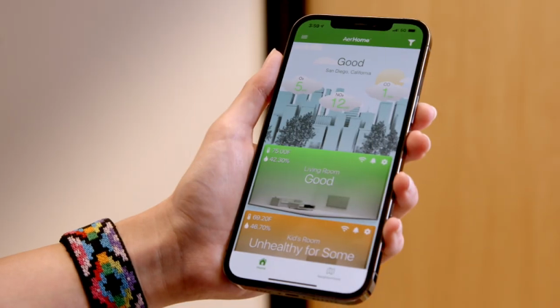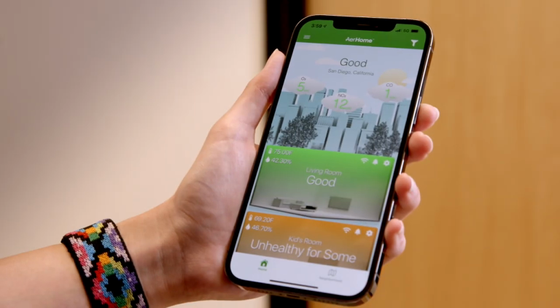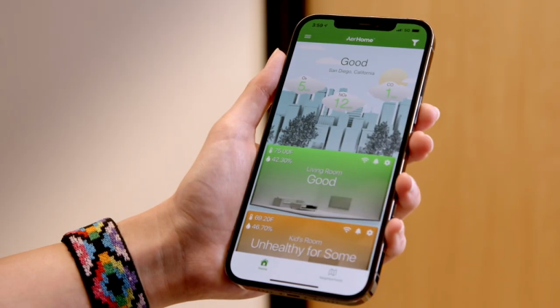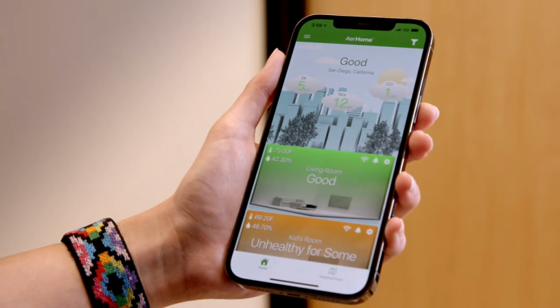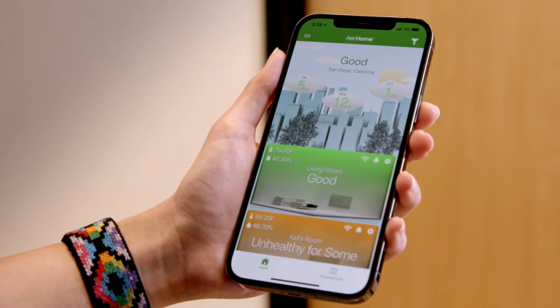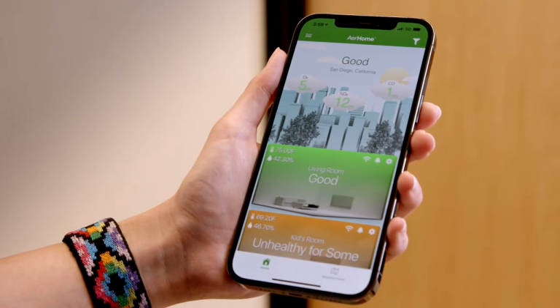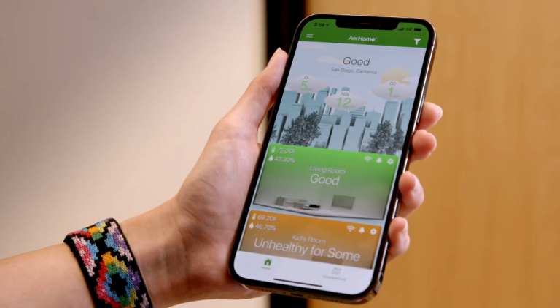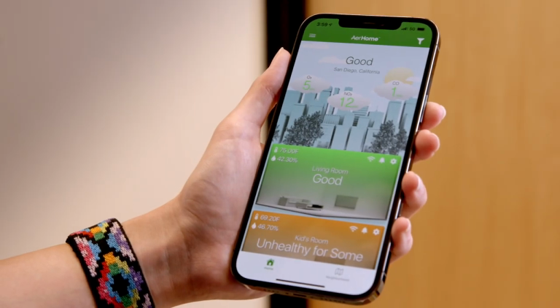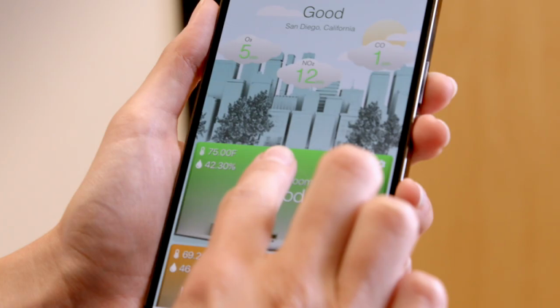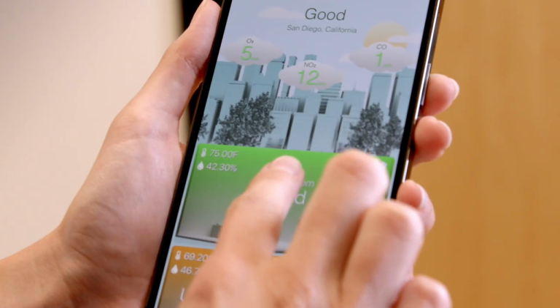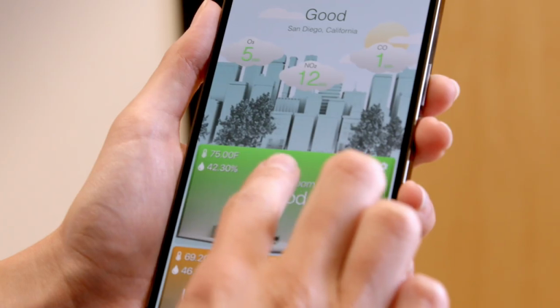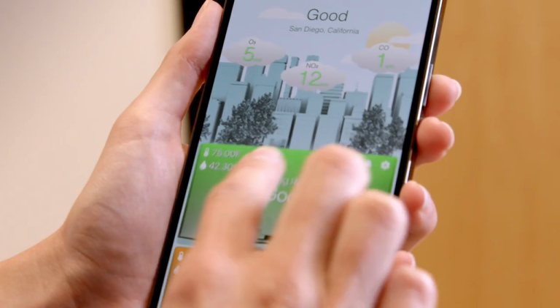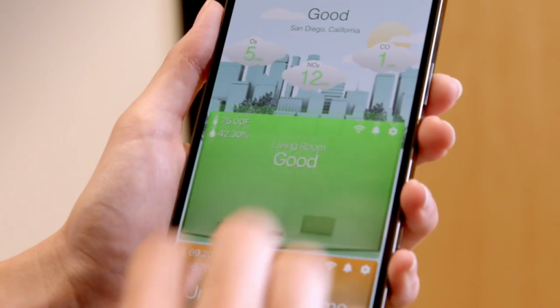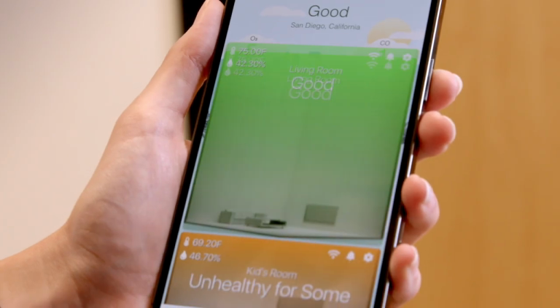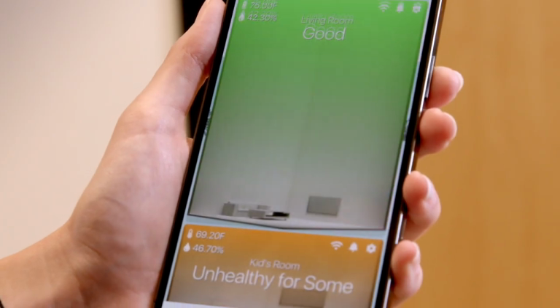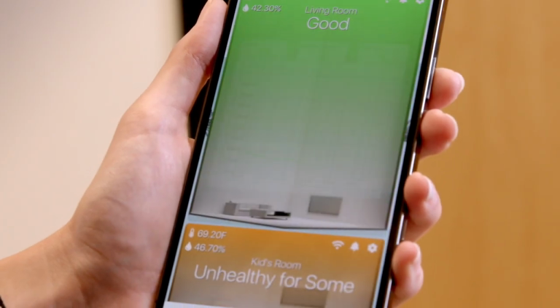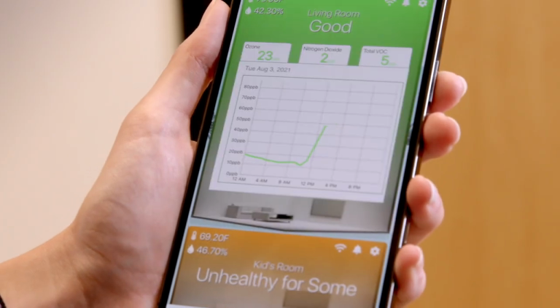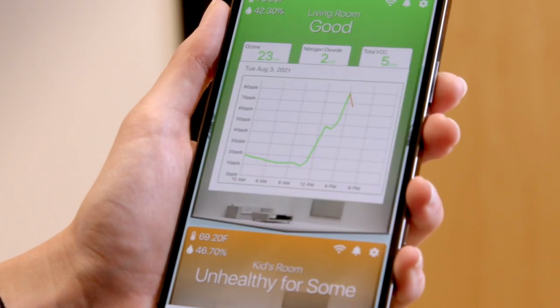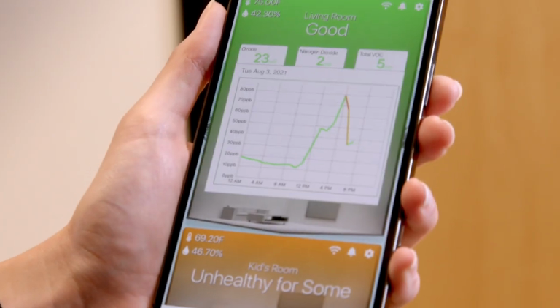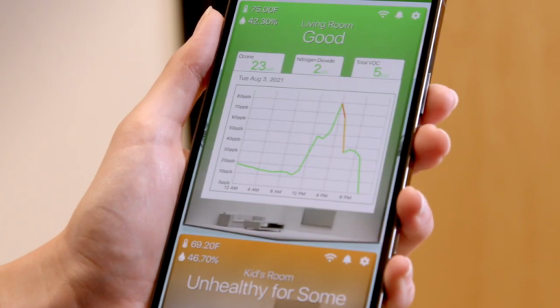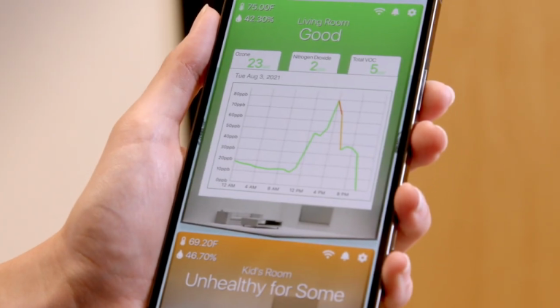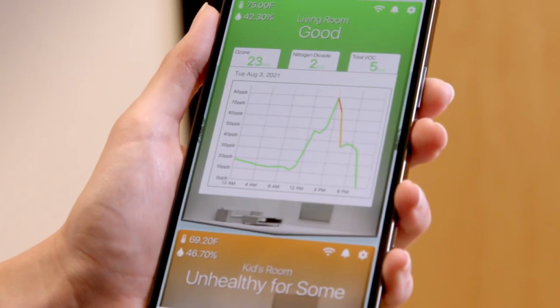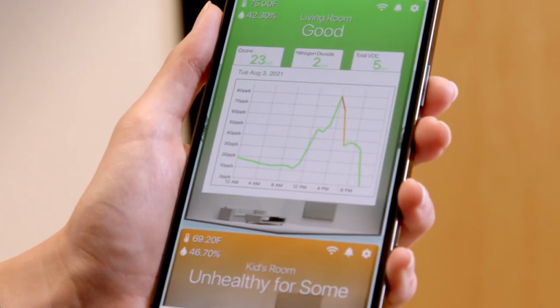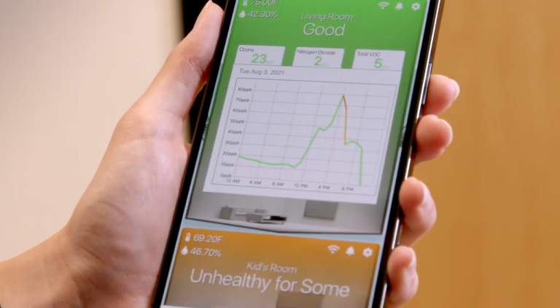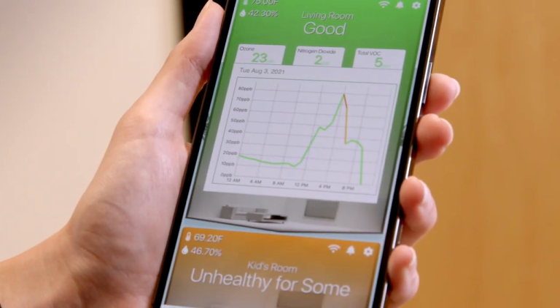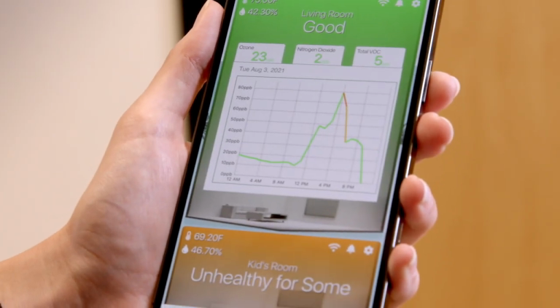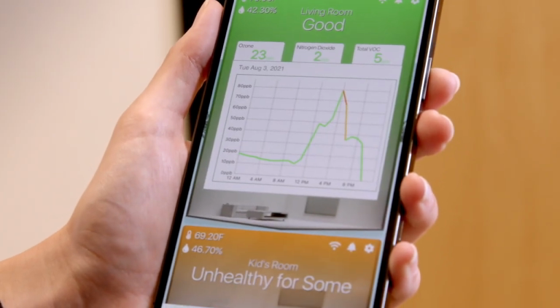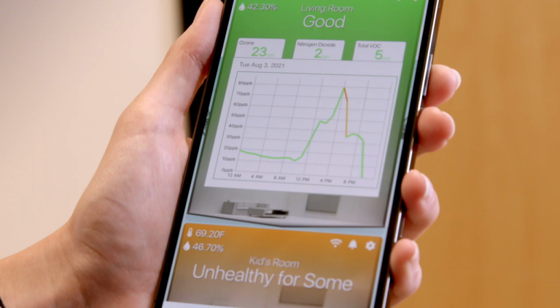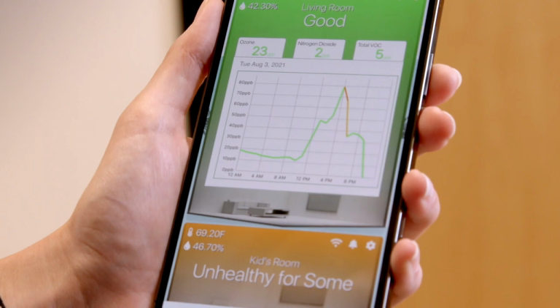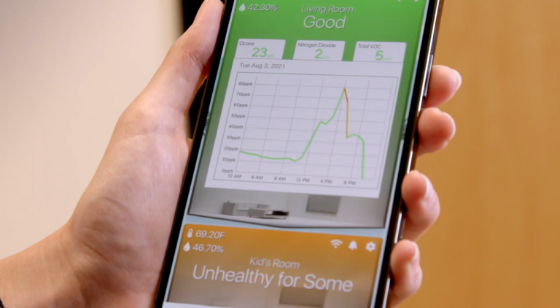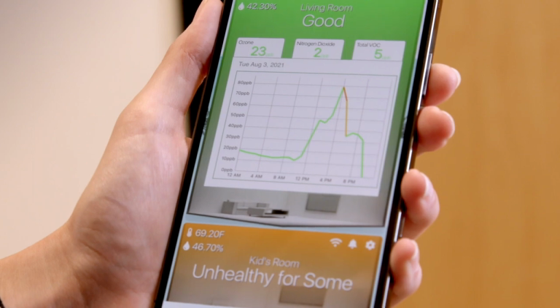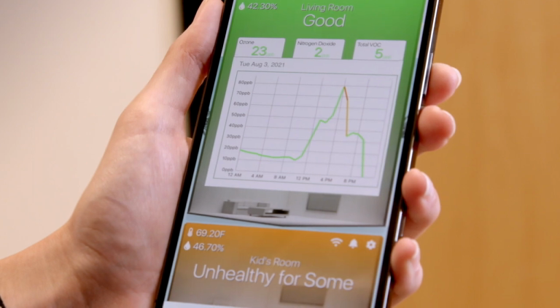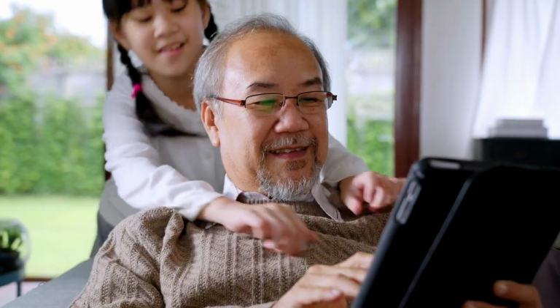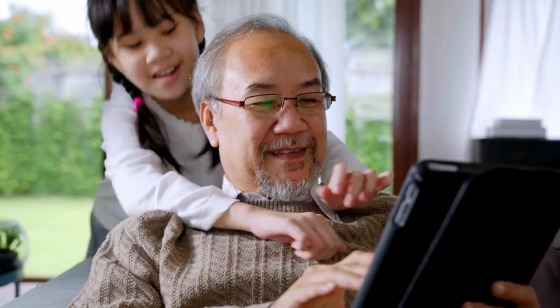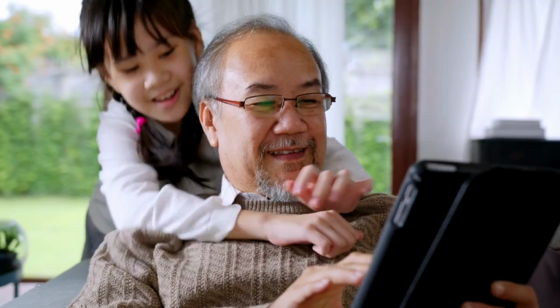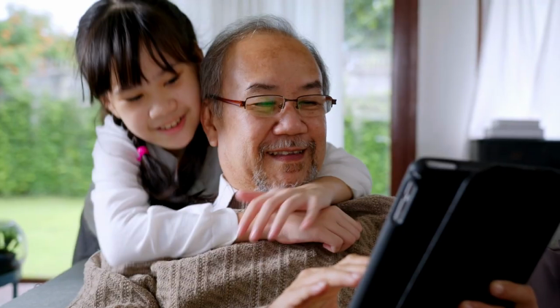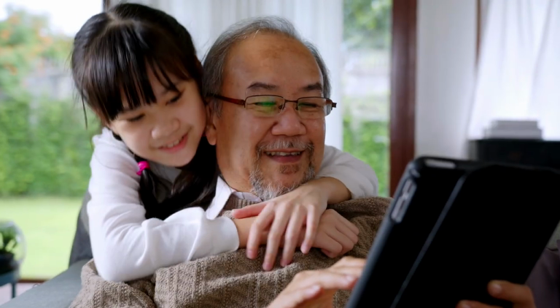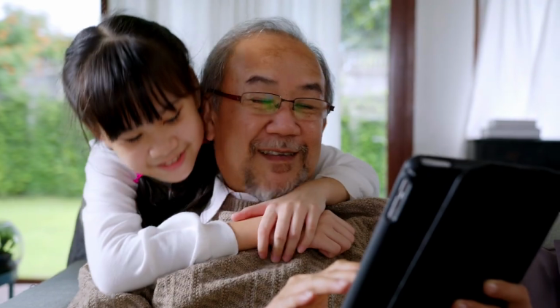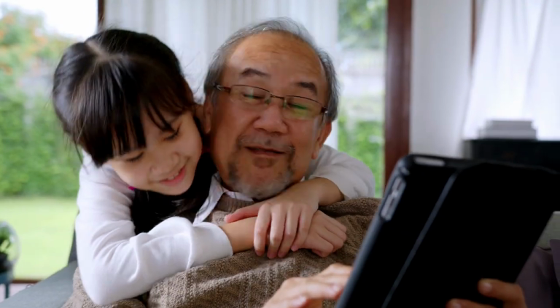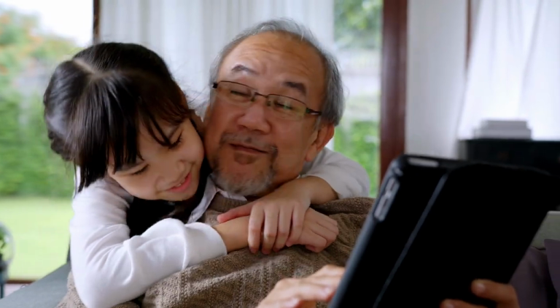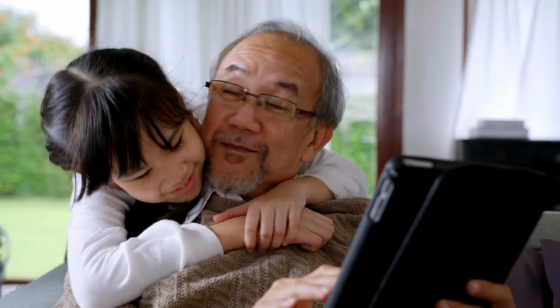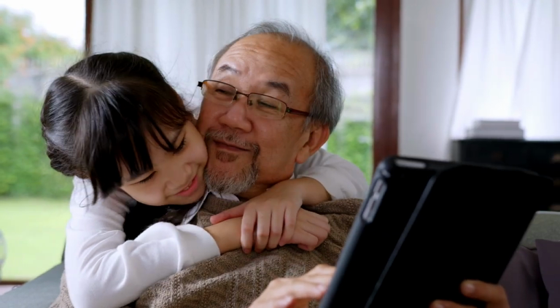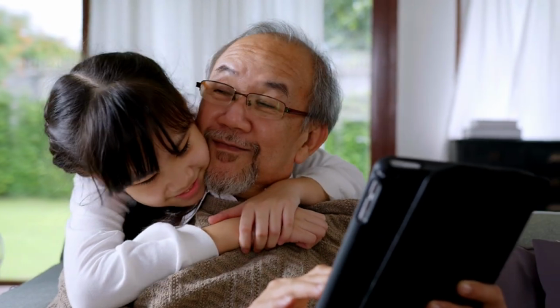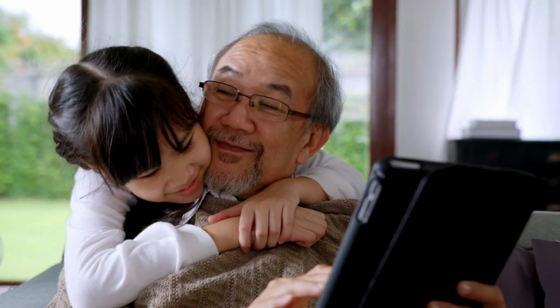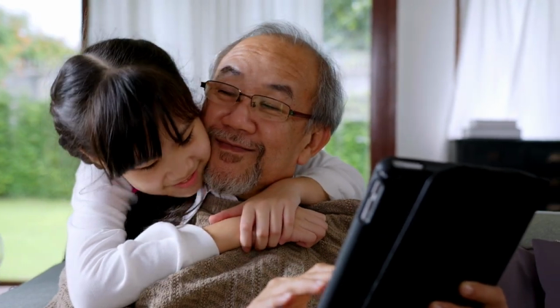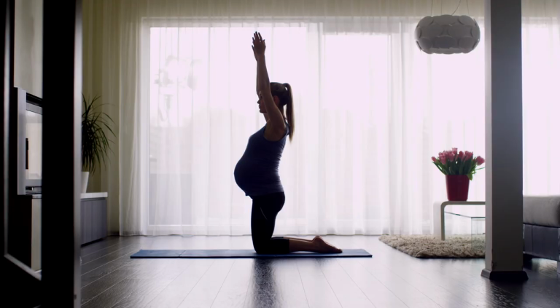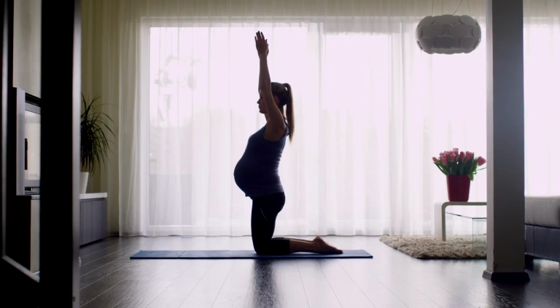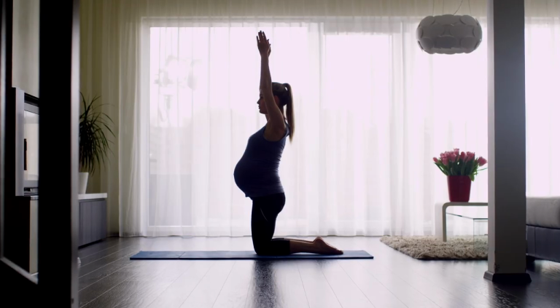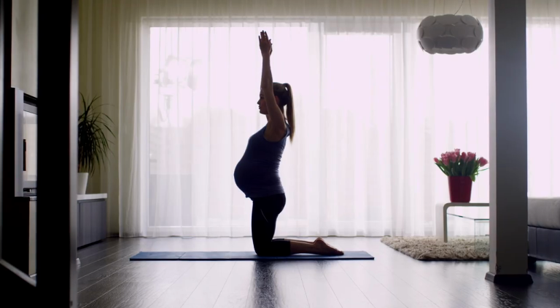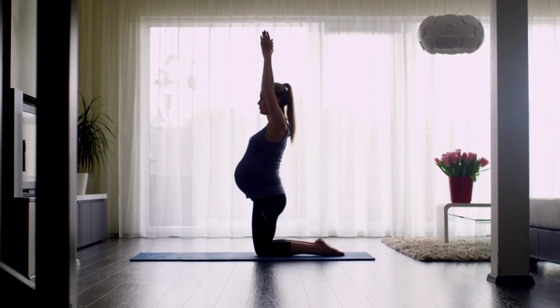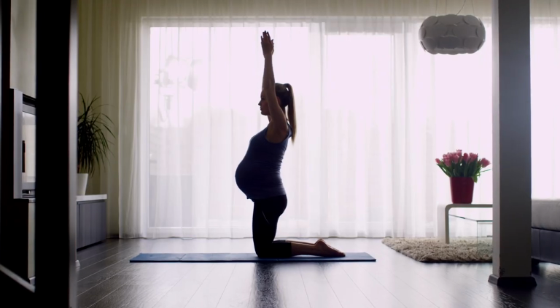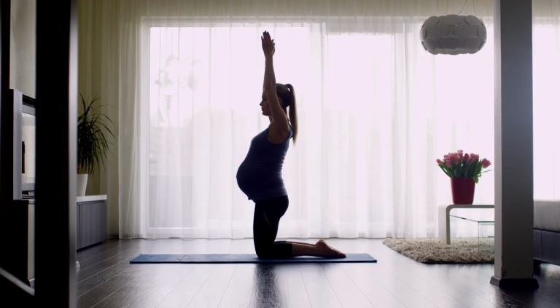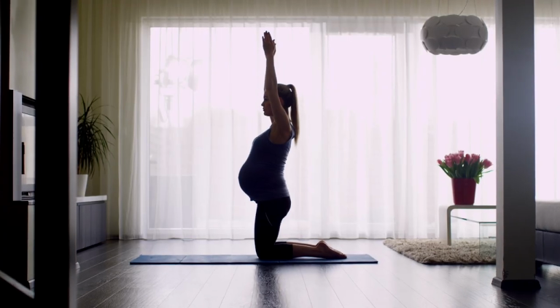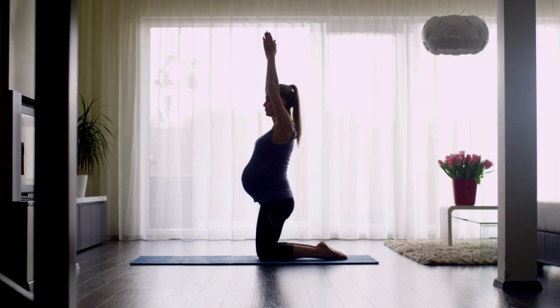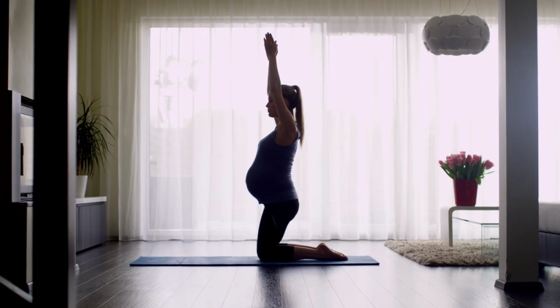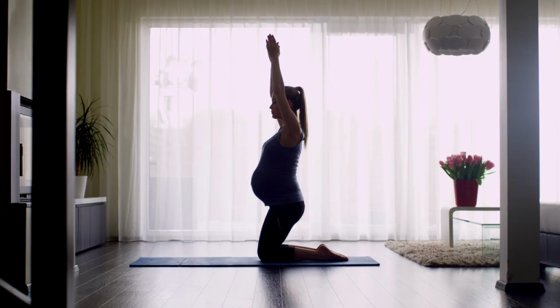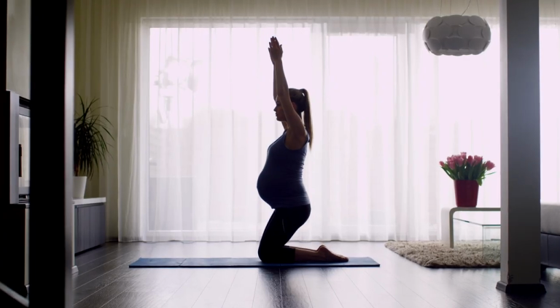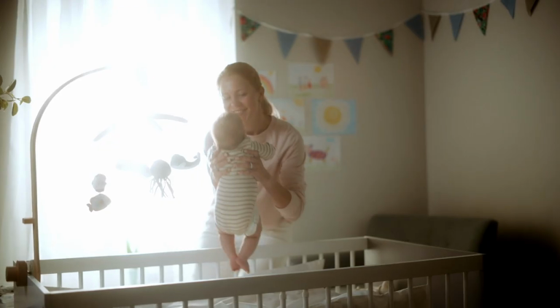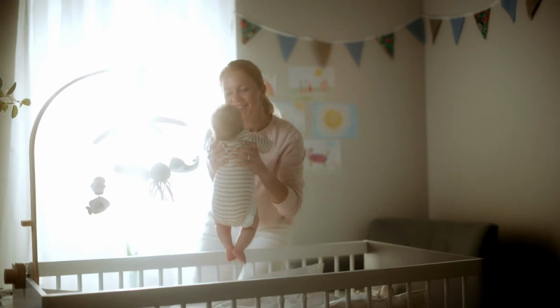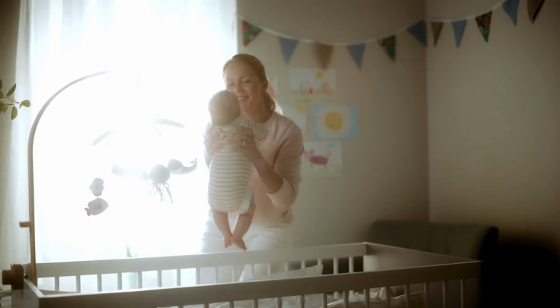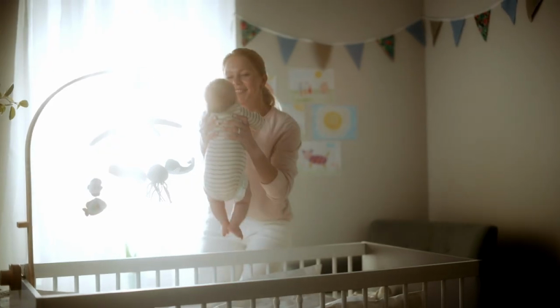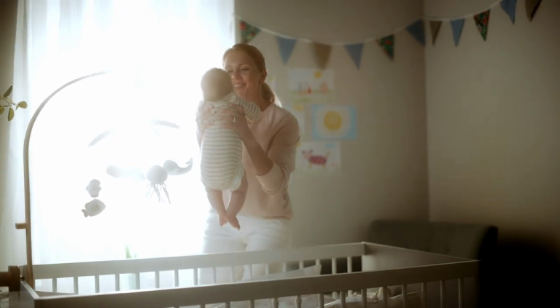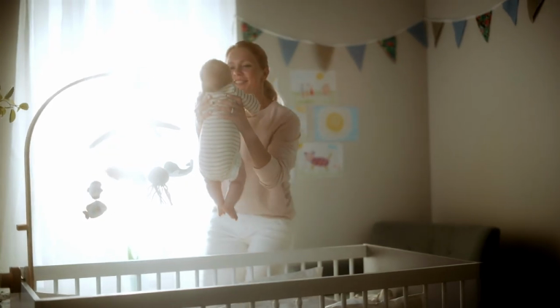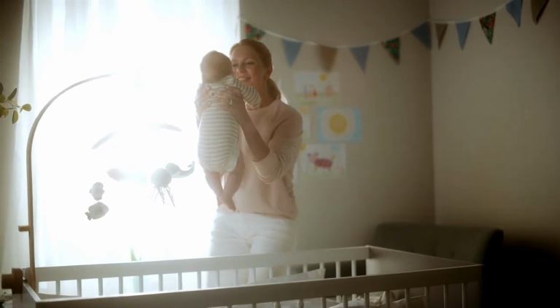With the AirHome app, data about your air is available in real time, along with expert insights, so you can take specific actions to improve your air and create a healthier home.